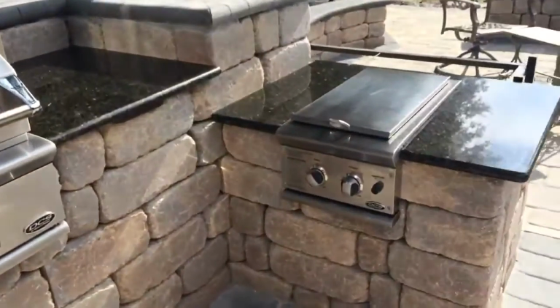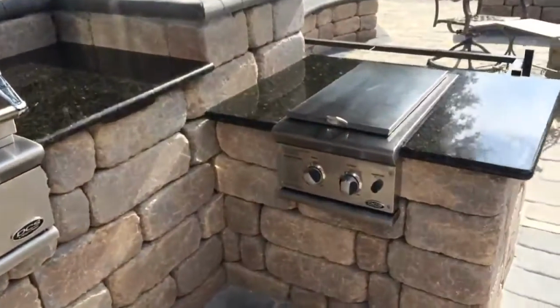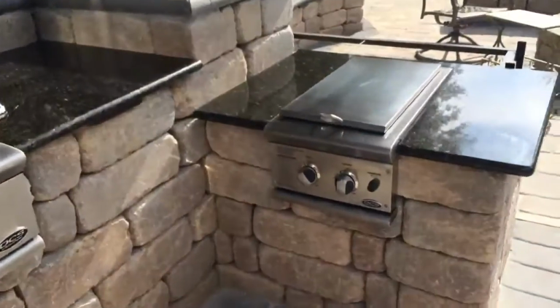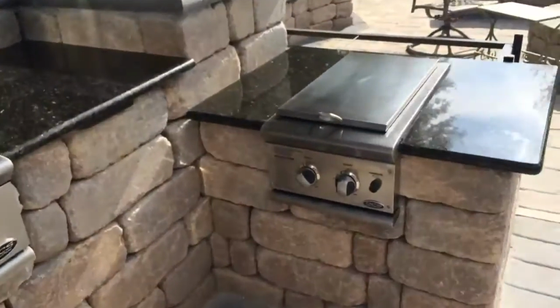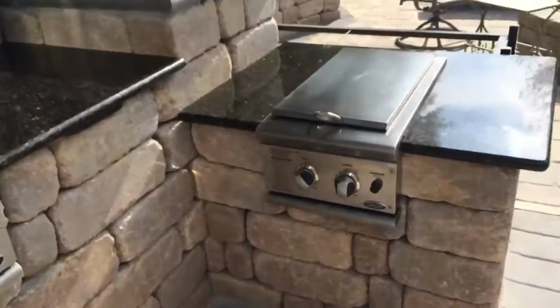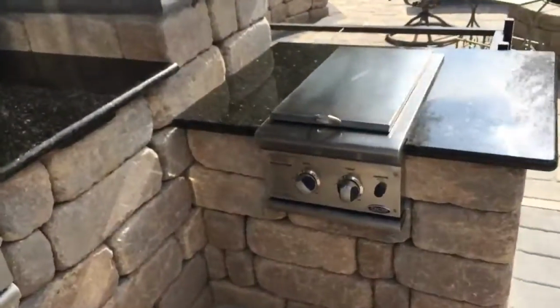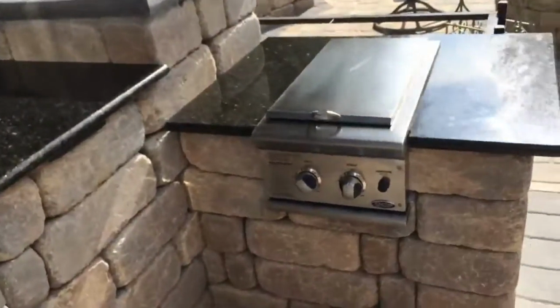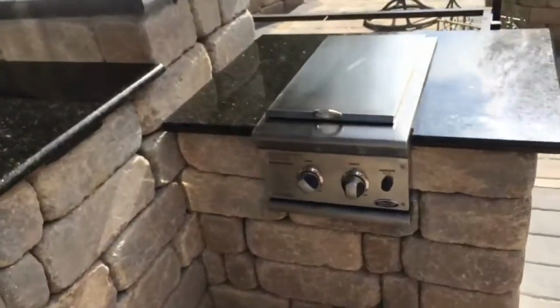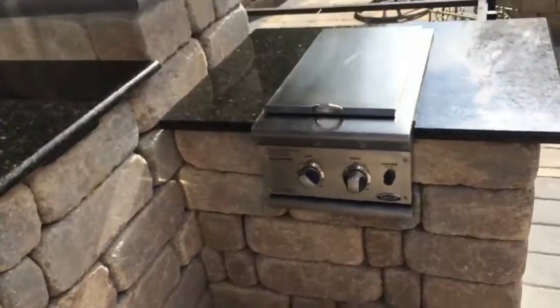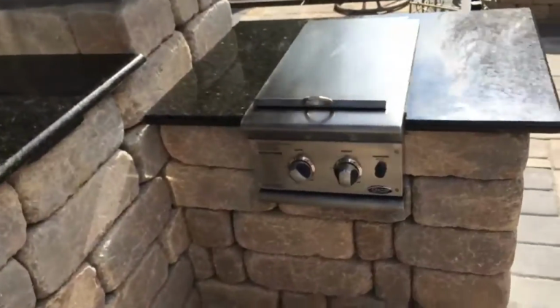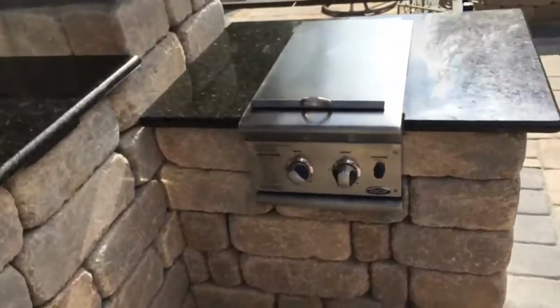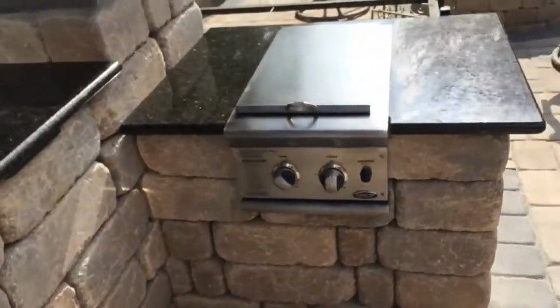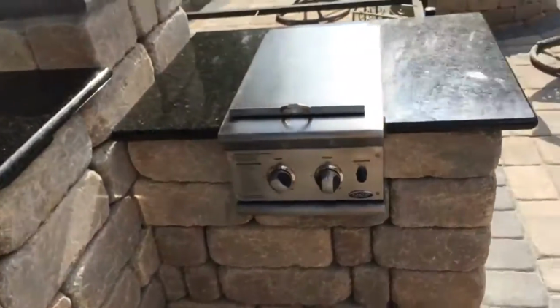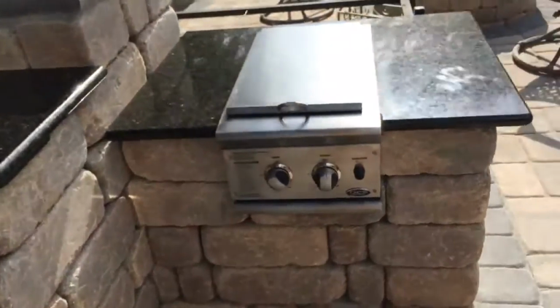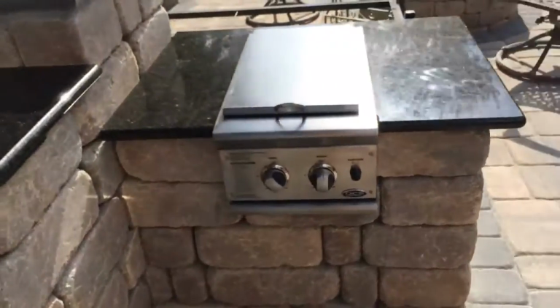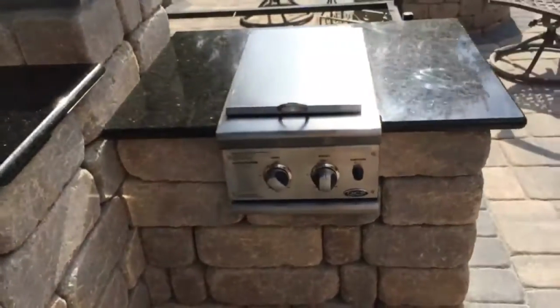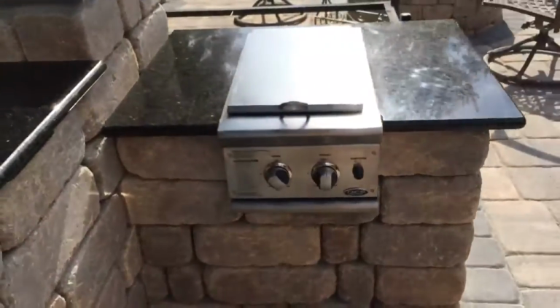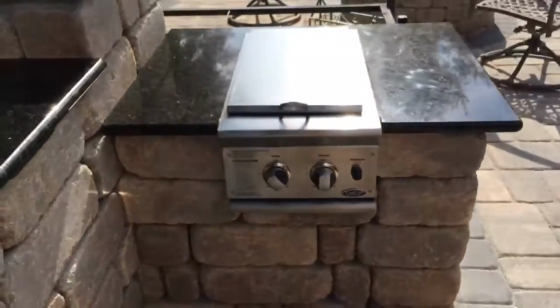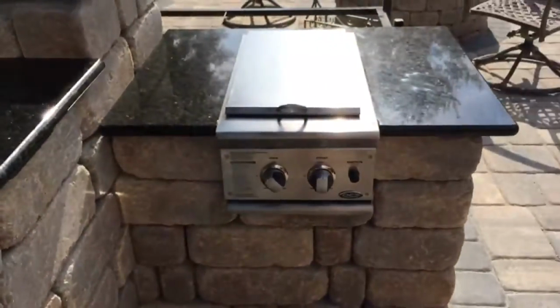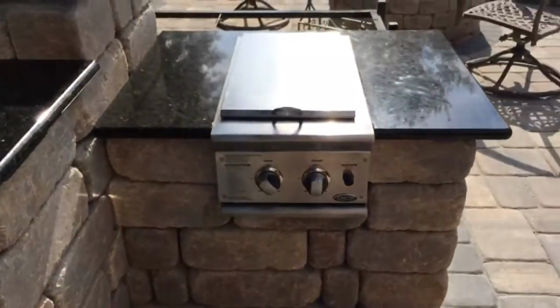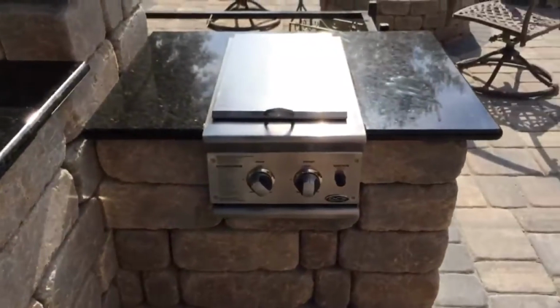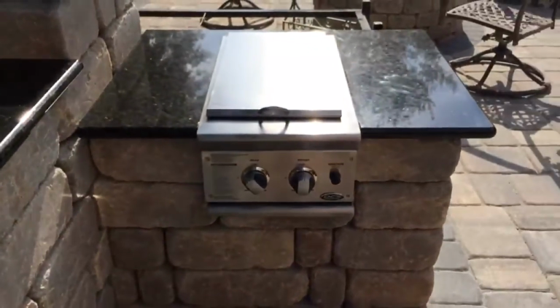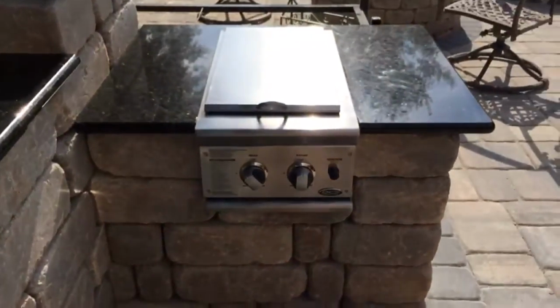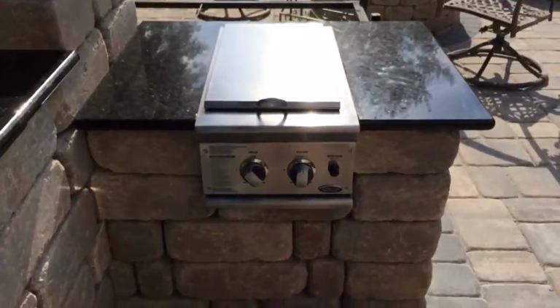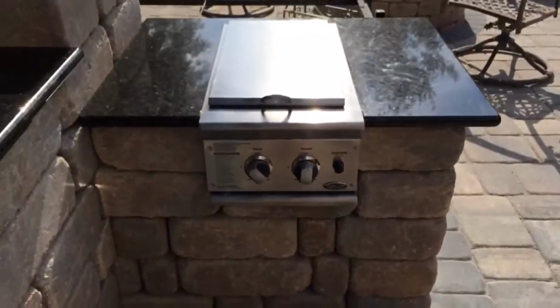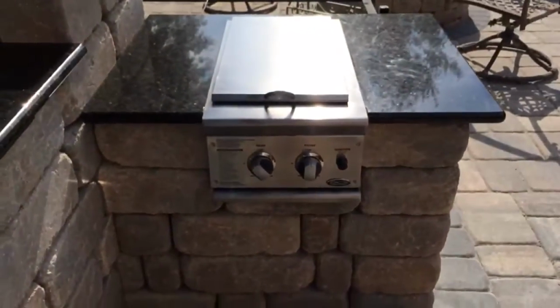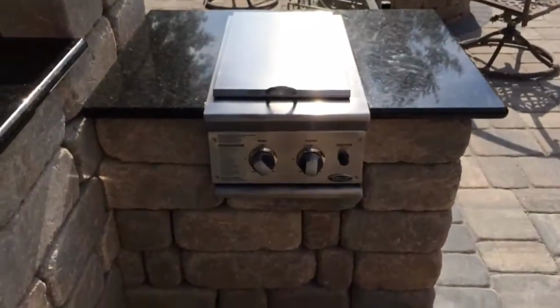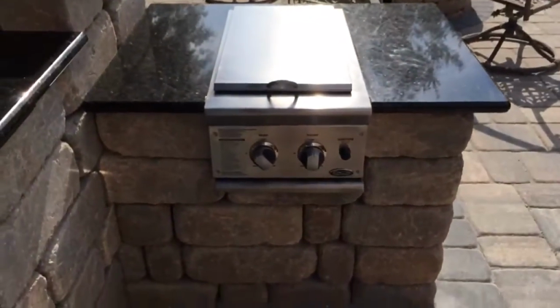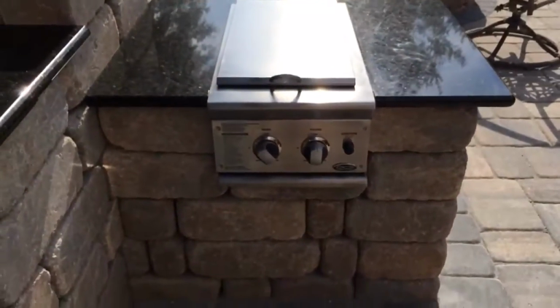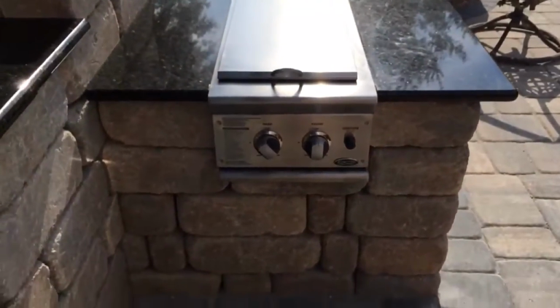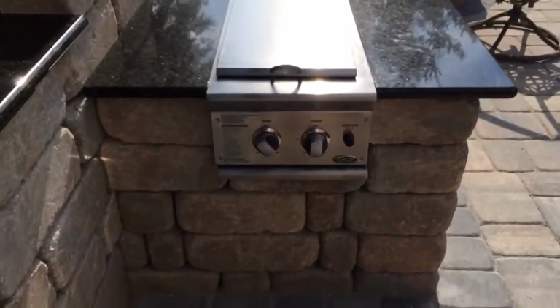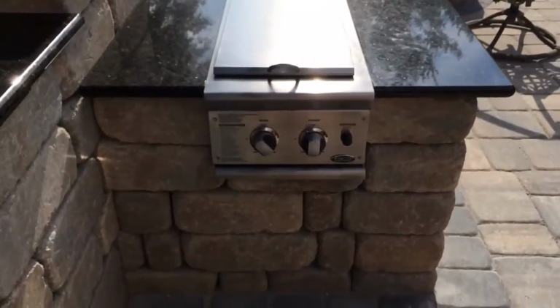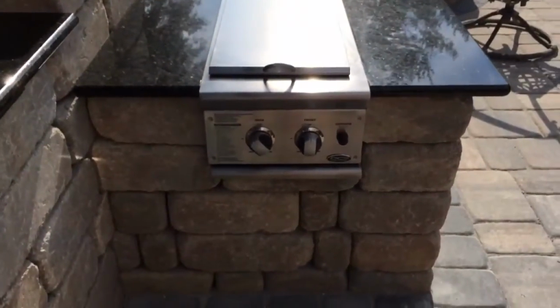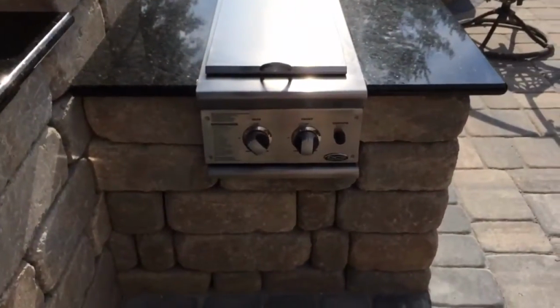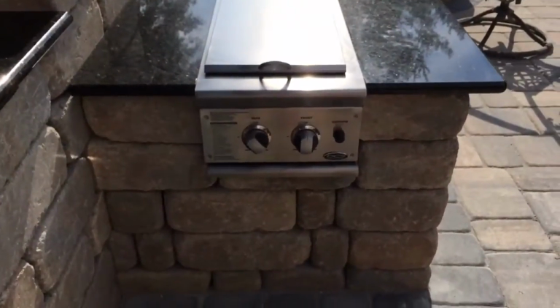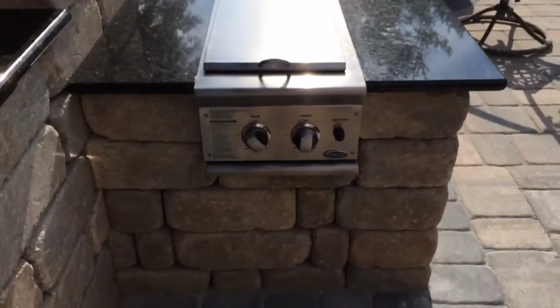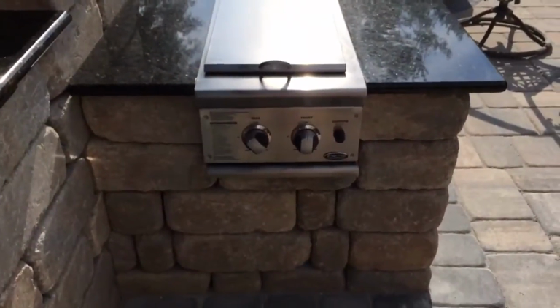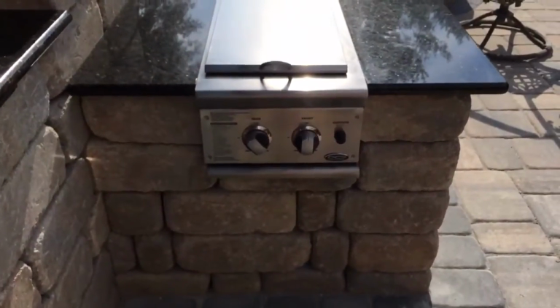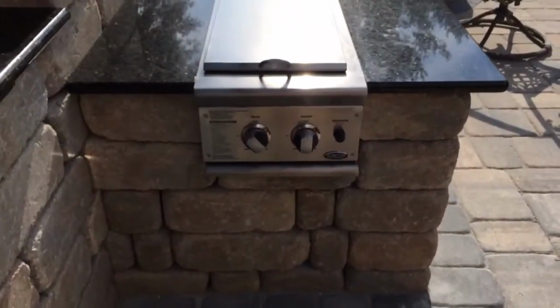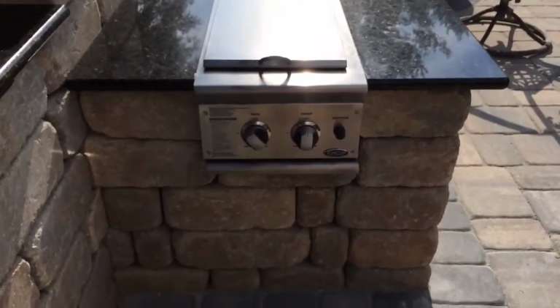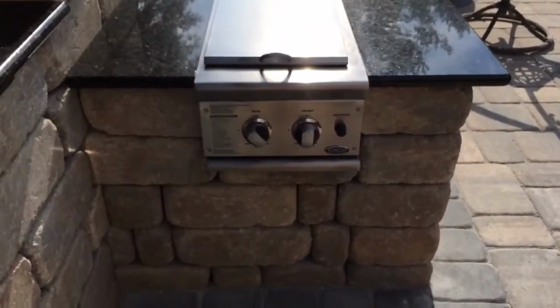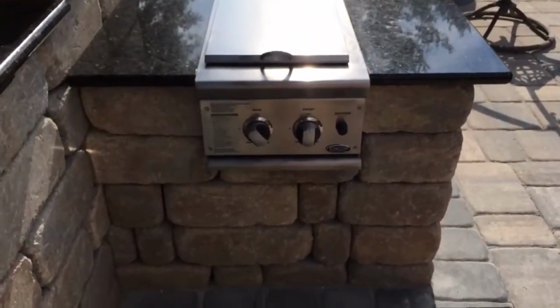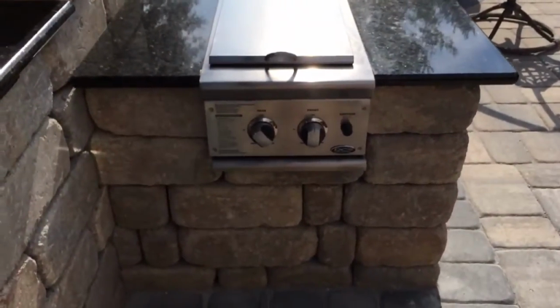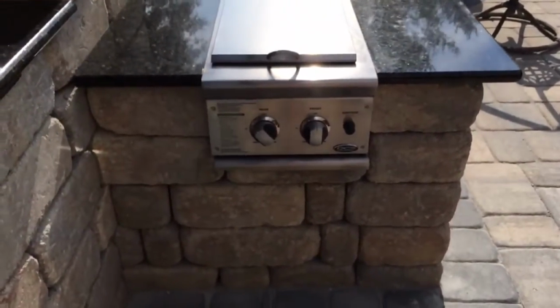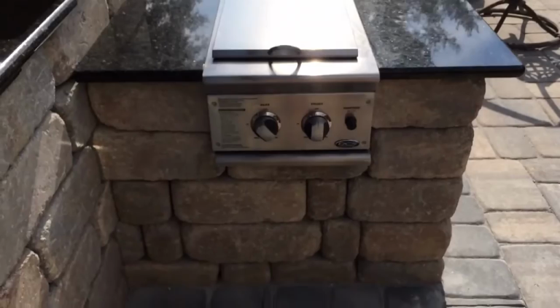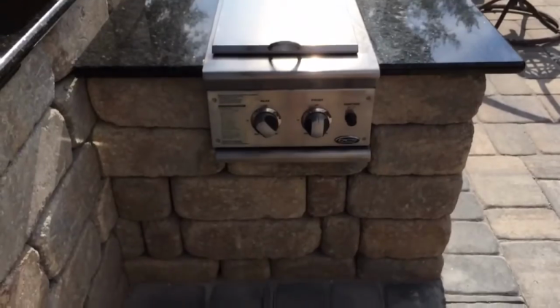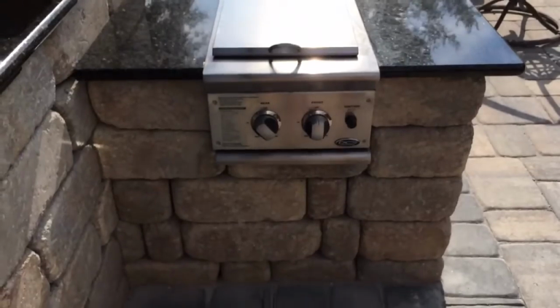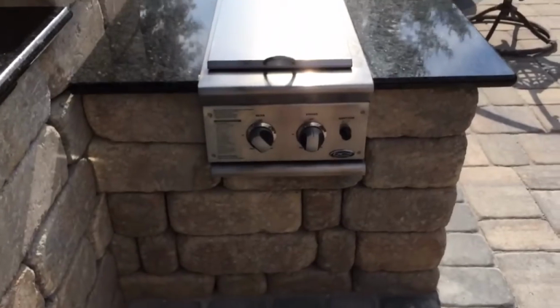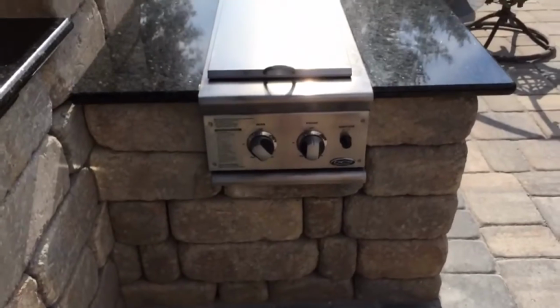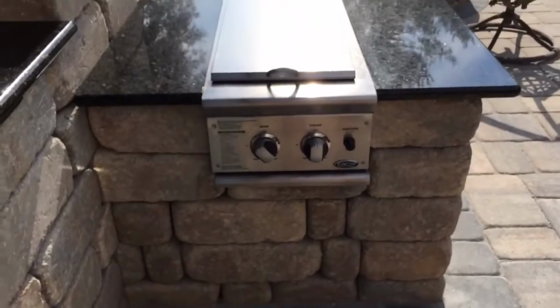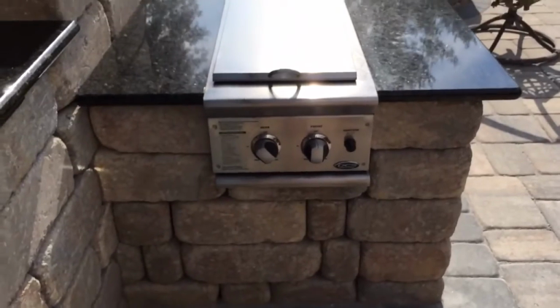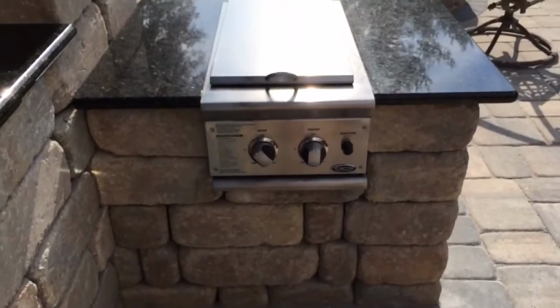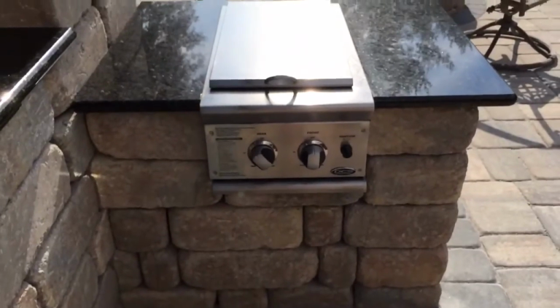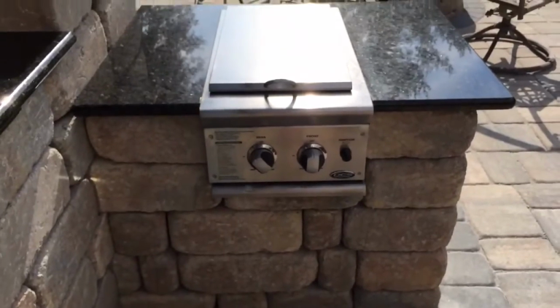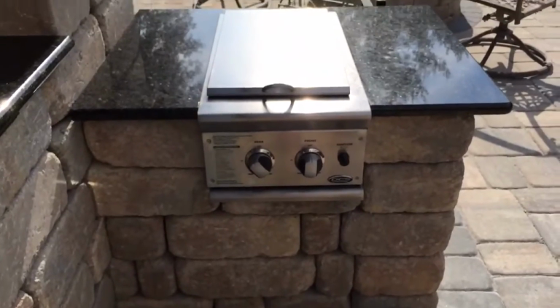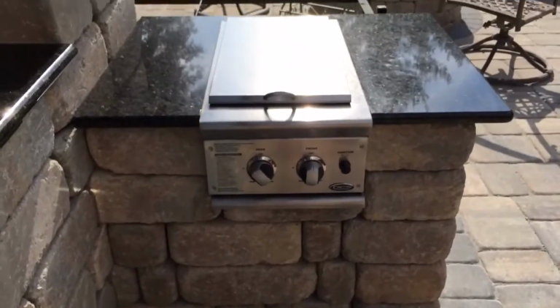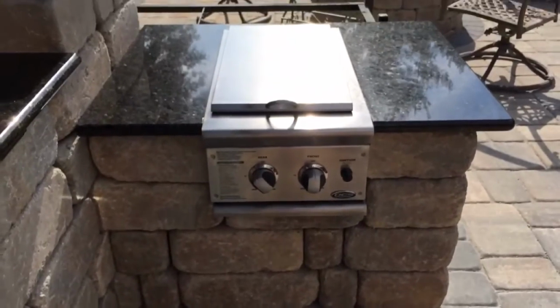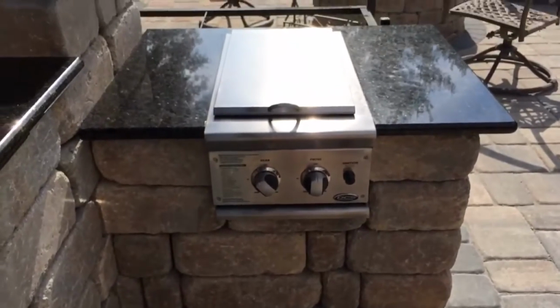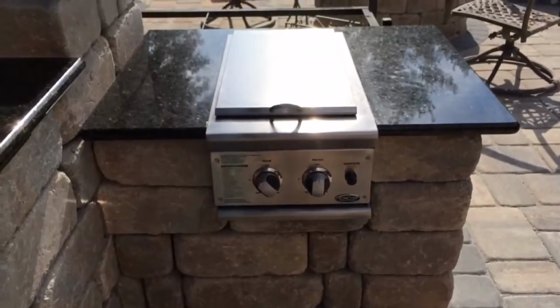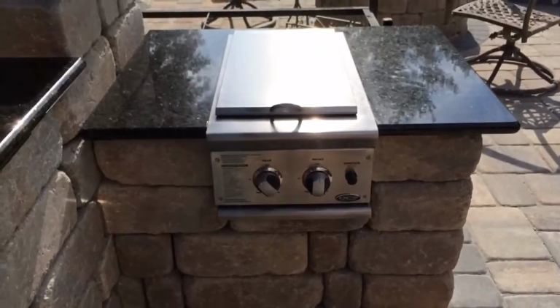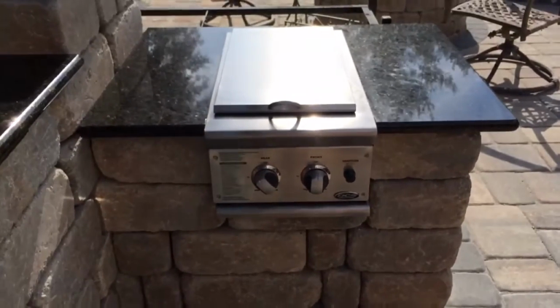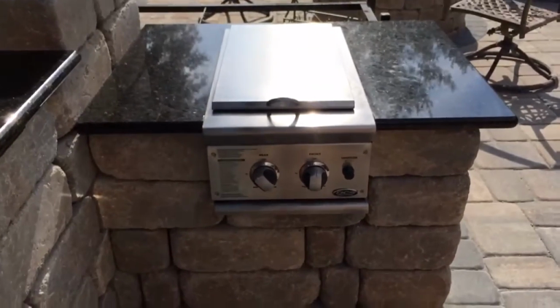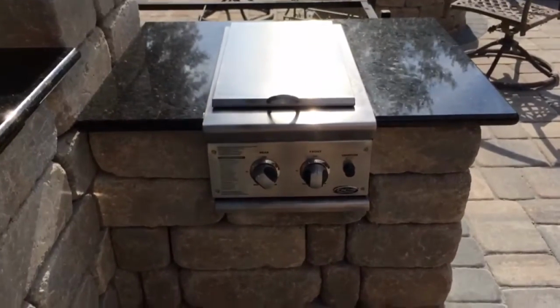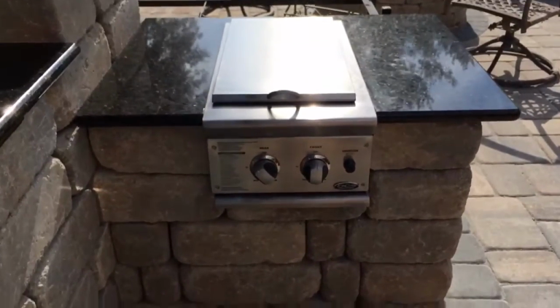Over here we got the dual high-rate propane burner. This thing will boil water in seconds.